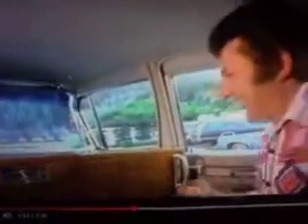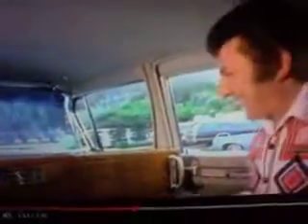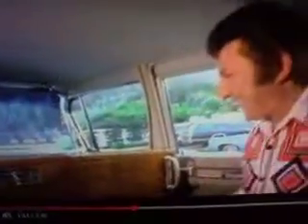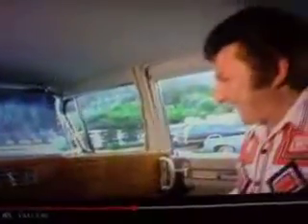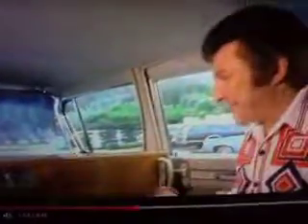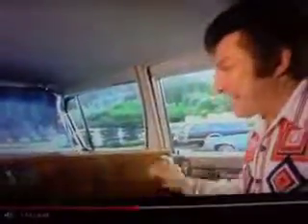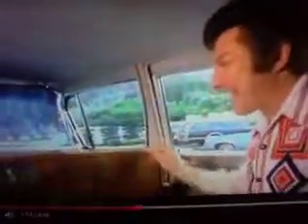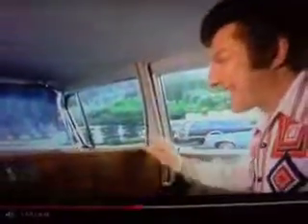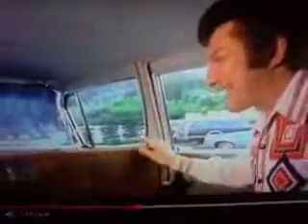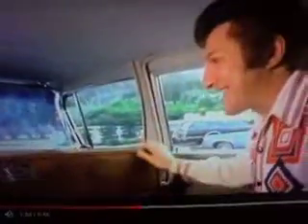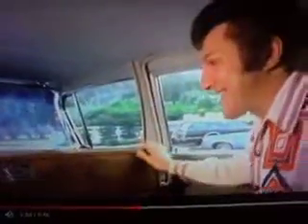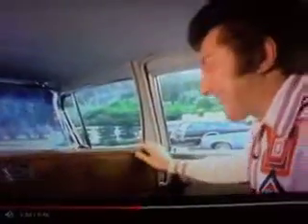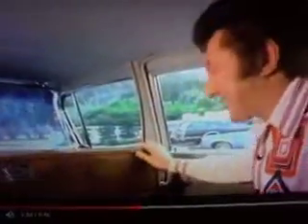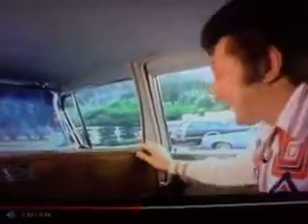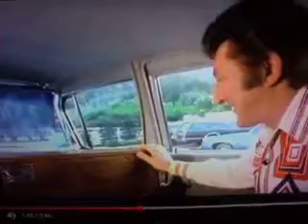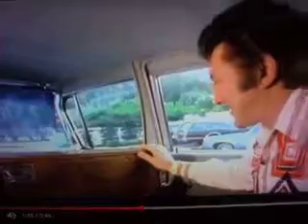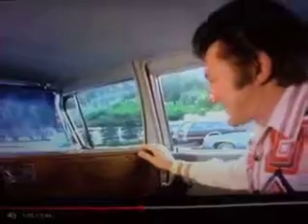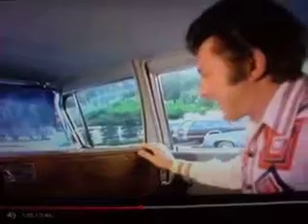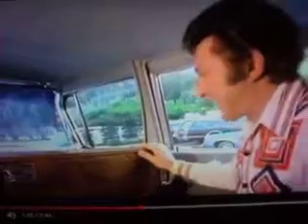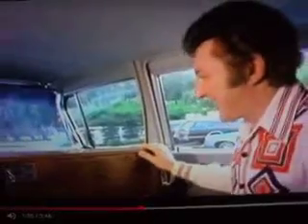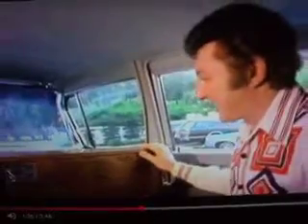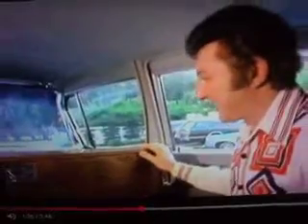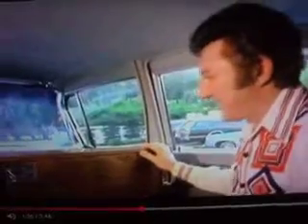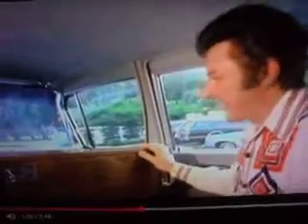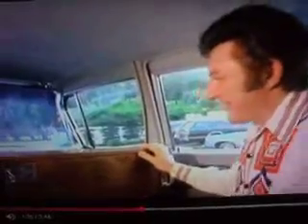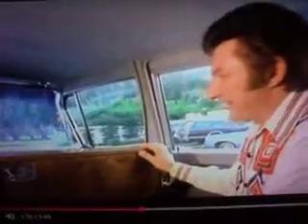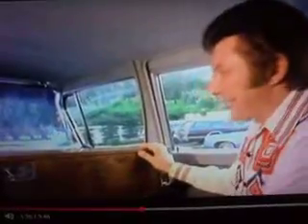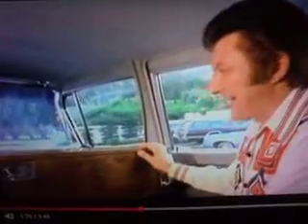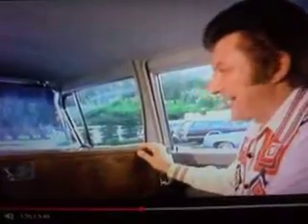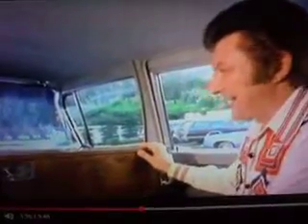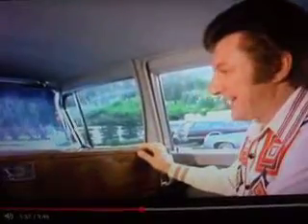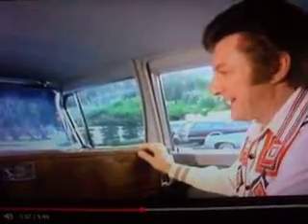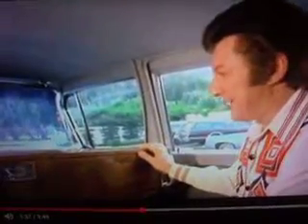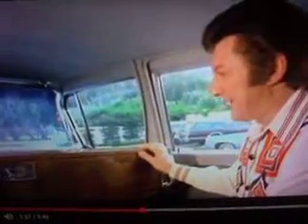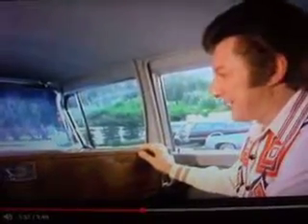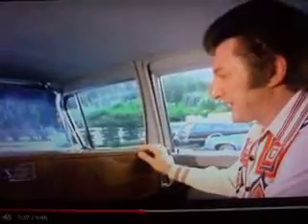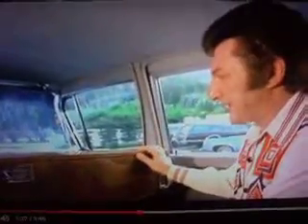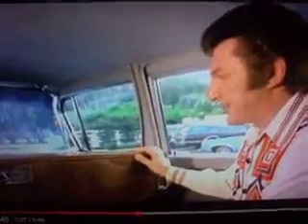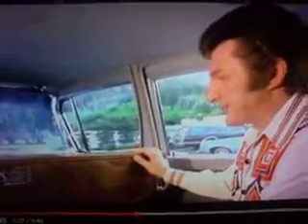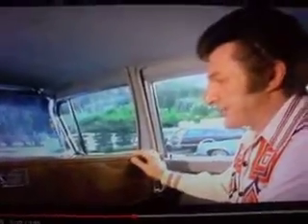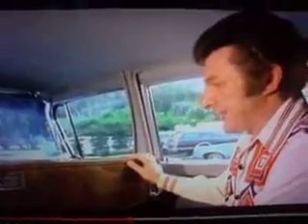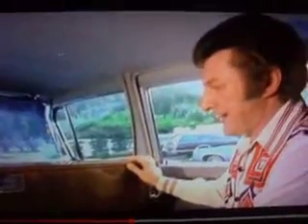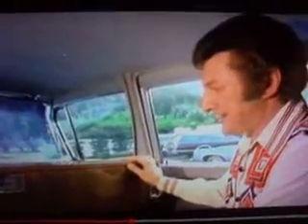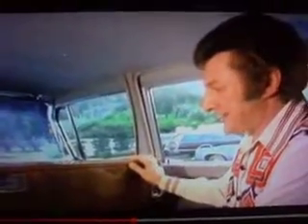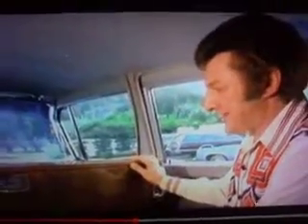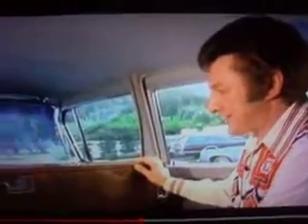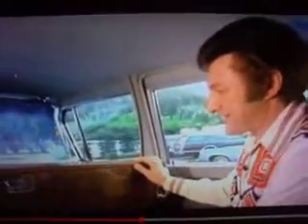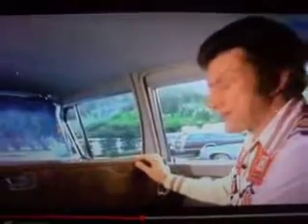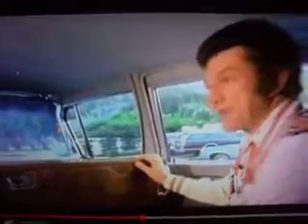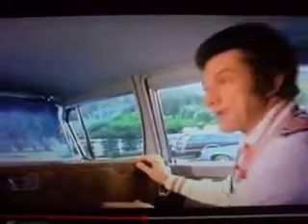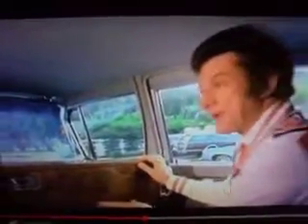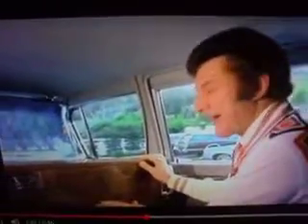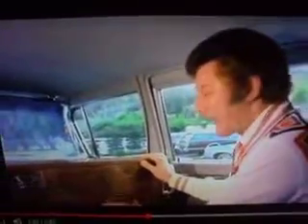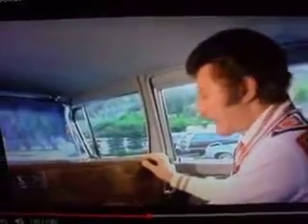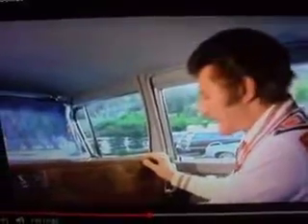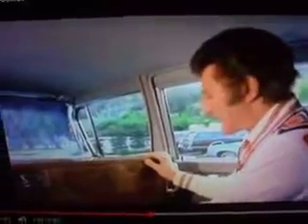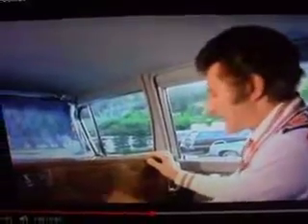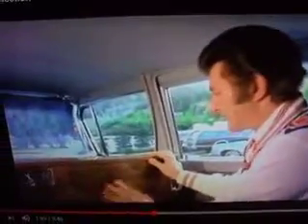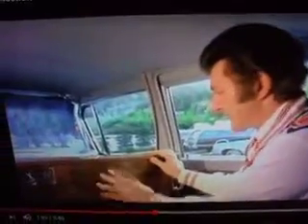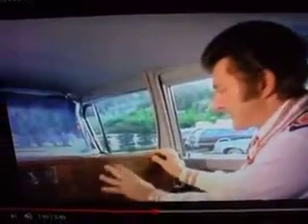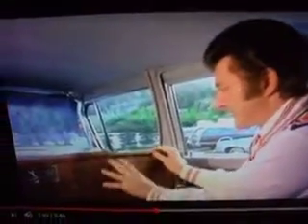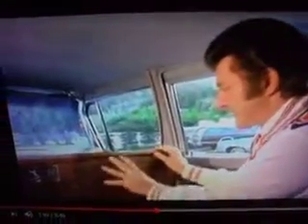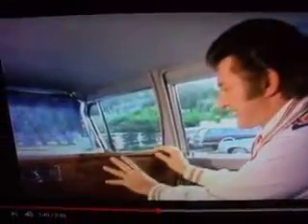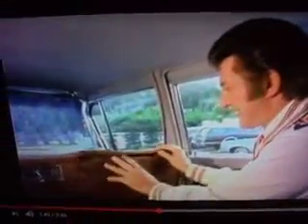I had a bar designed for this car by Coach Craft, who does work on Rolls-Royces, and it's quite unique.